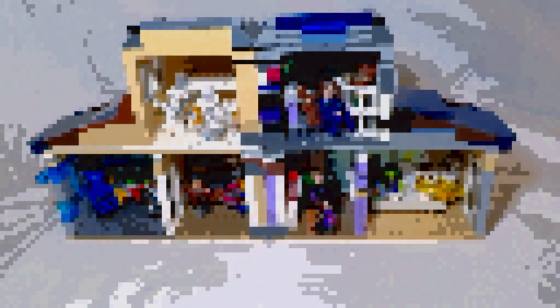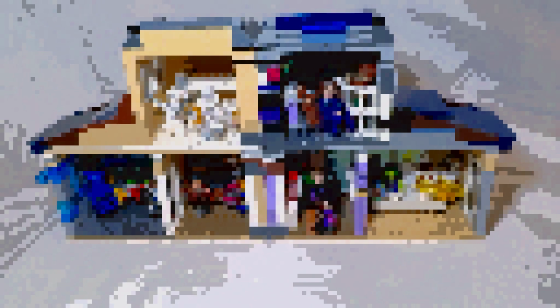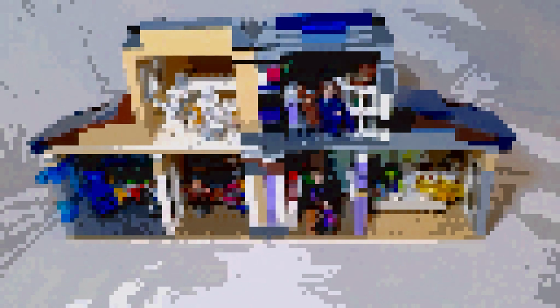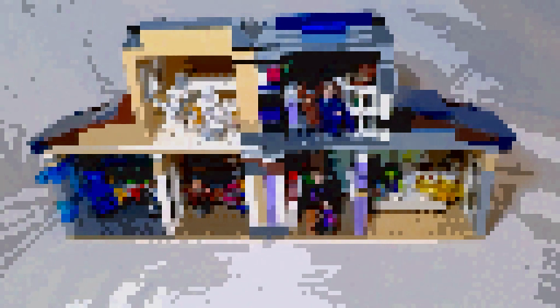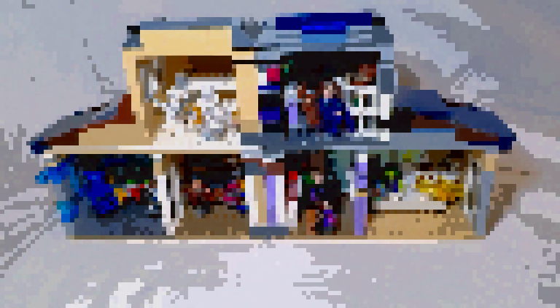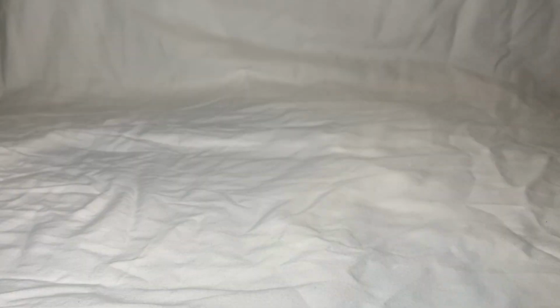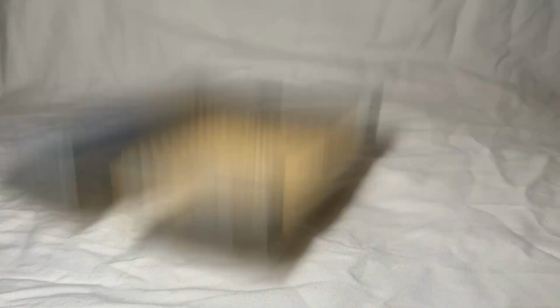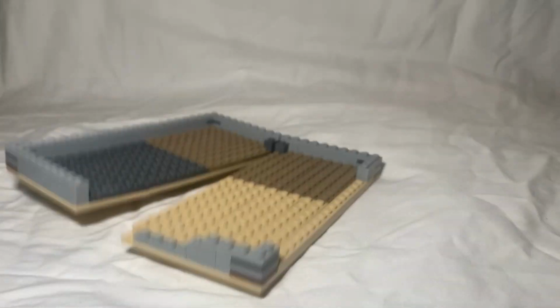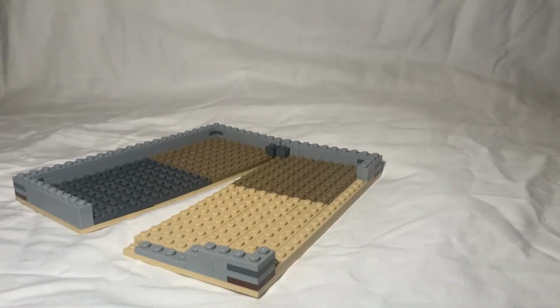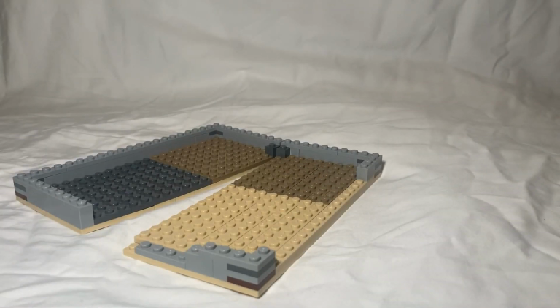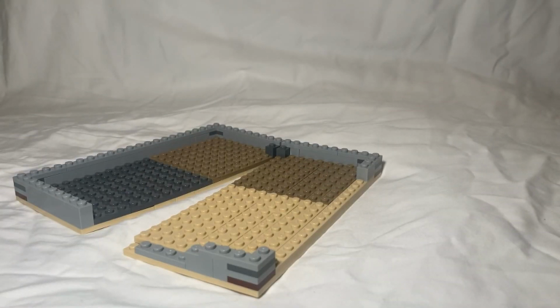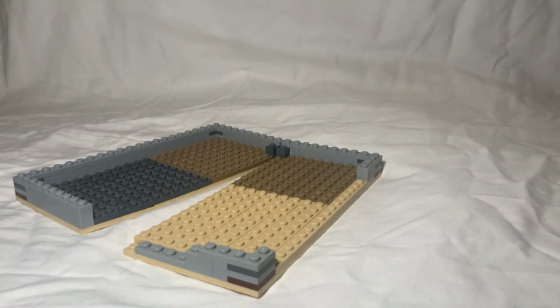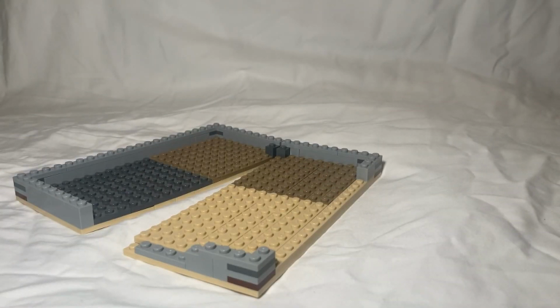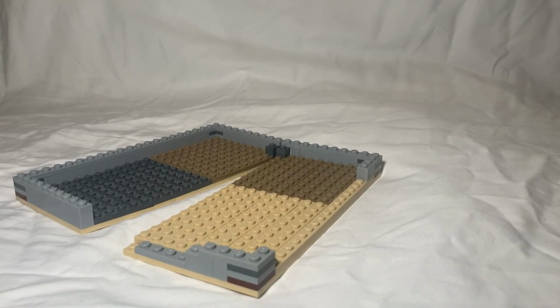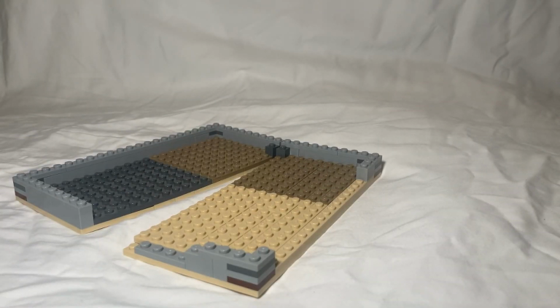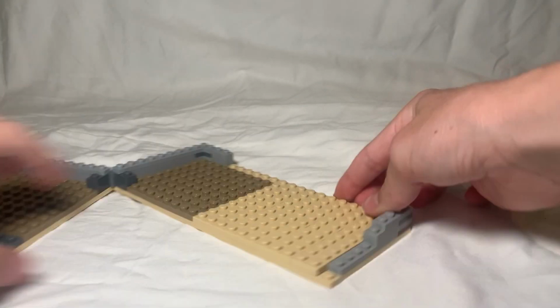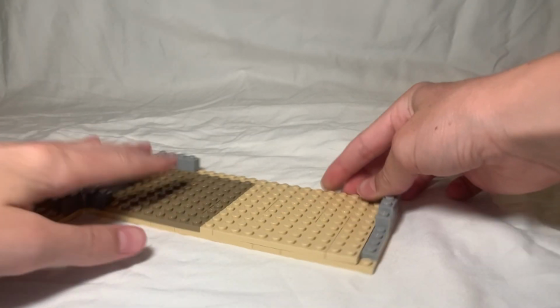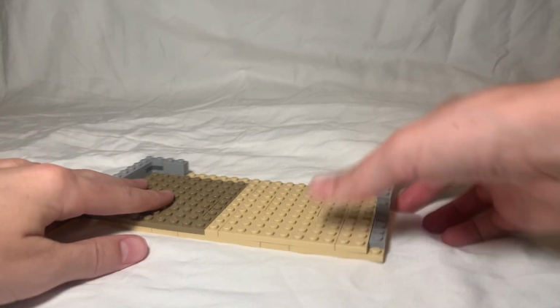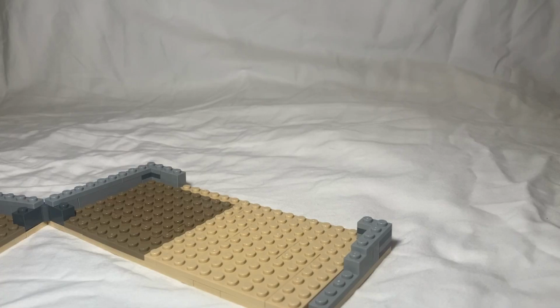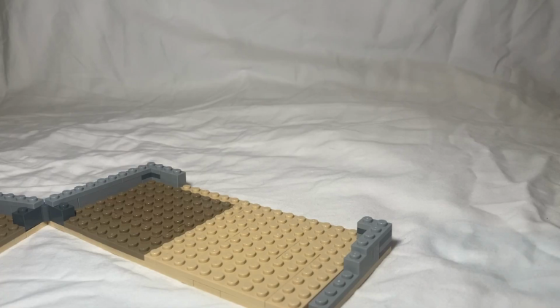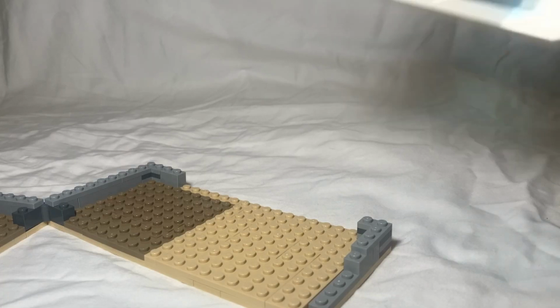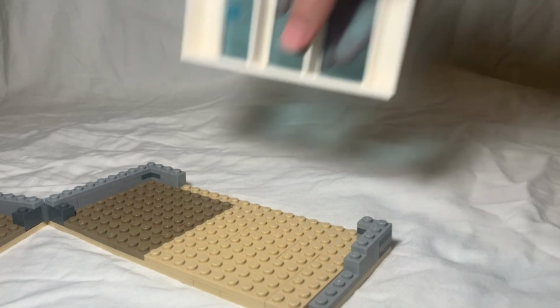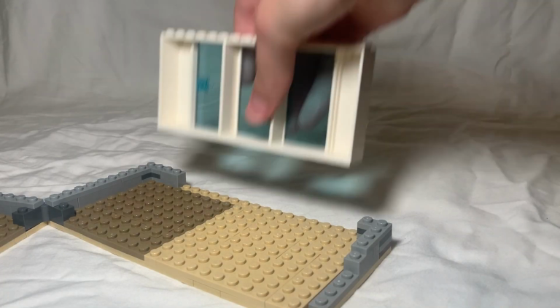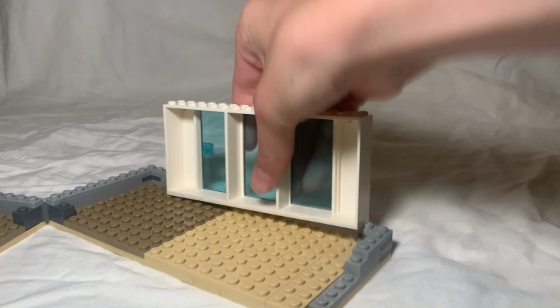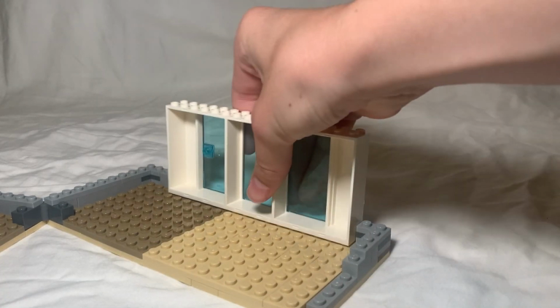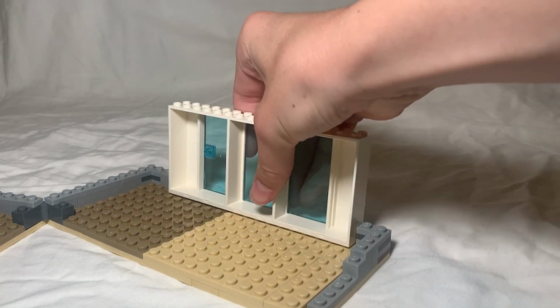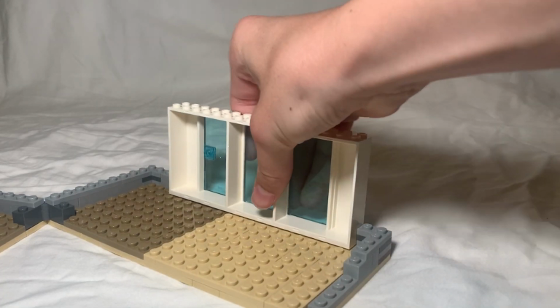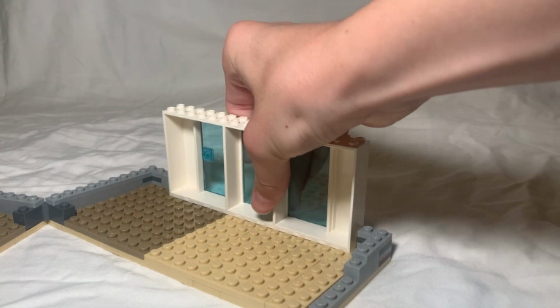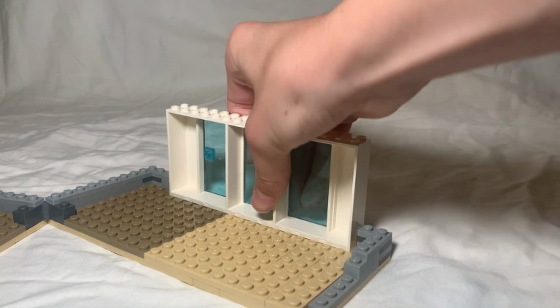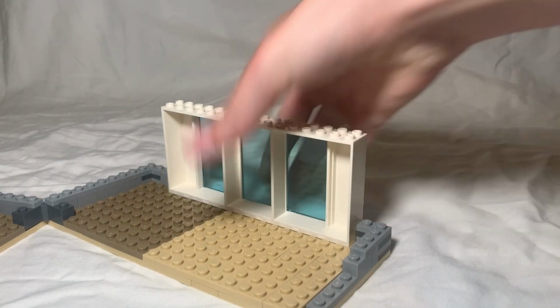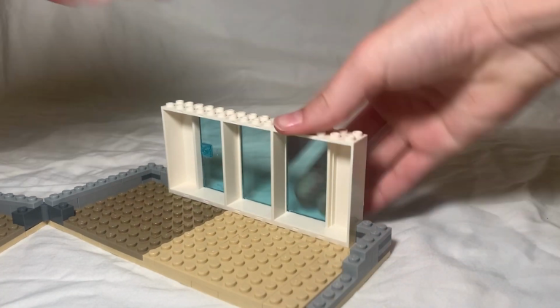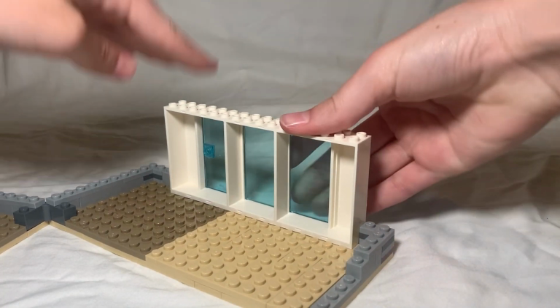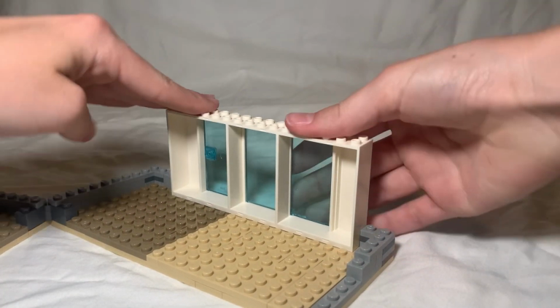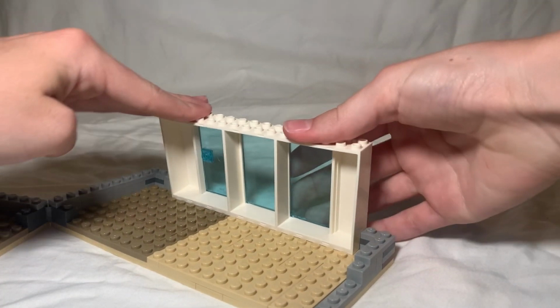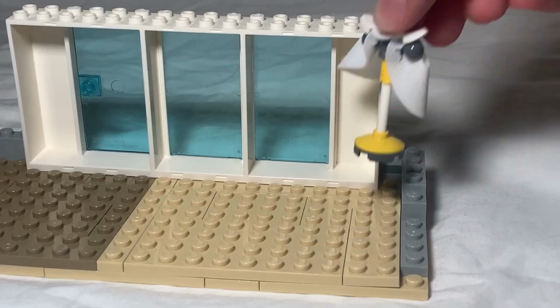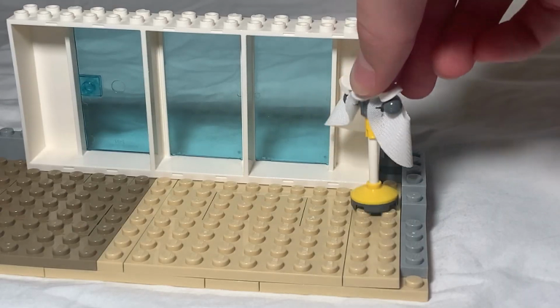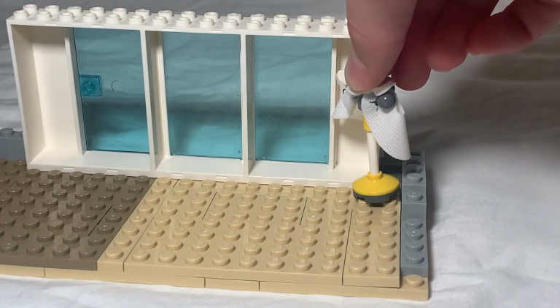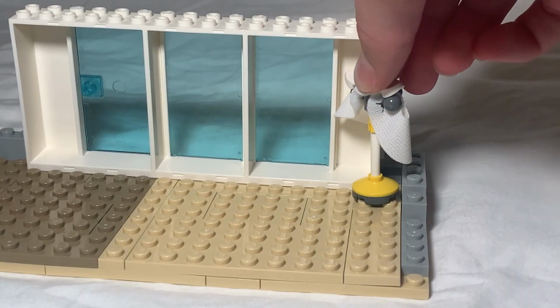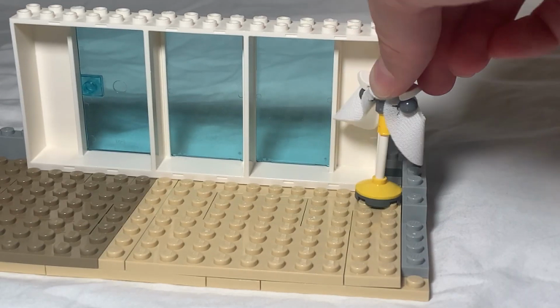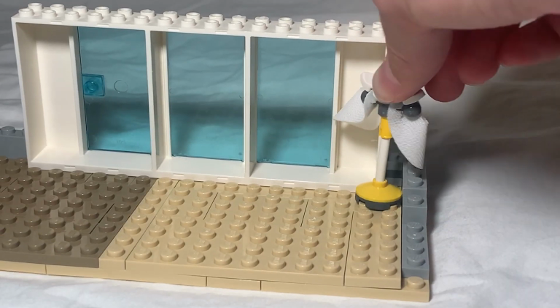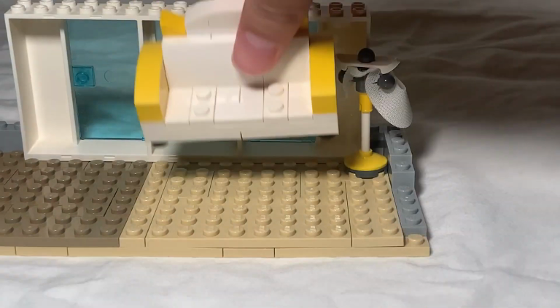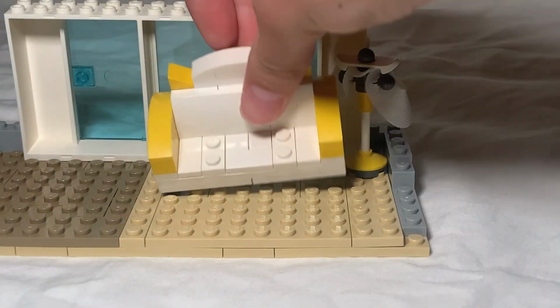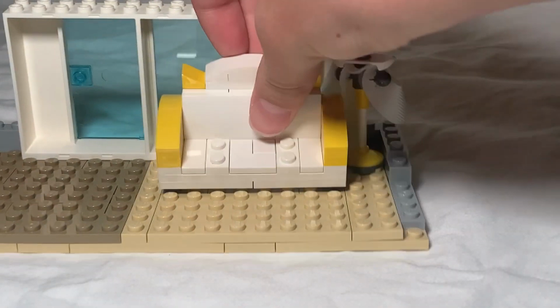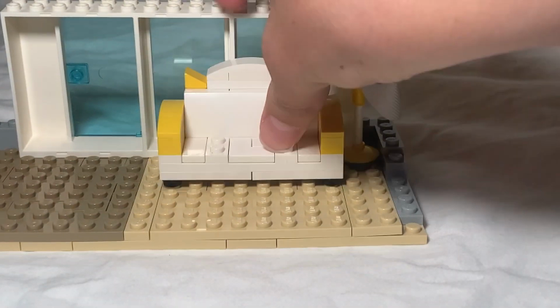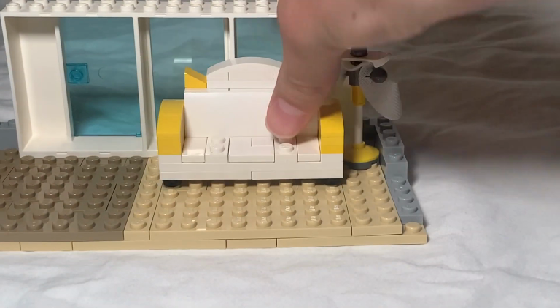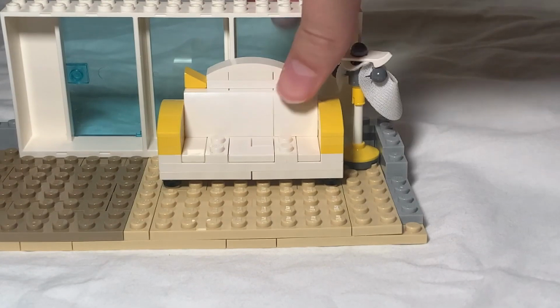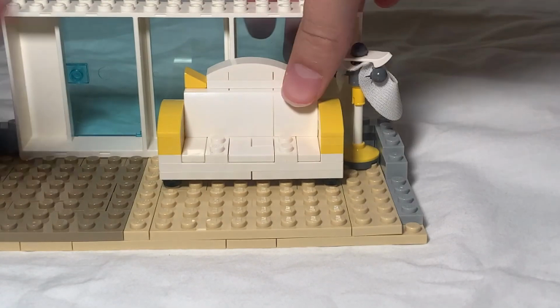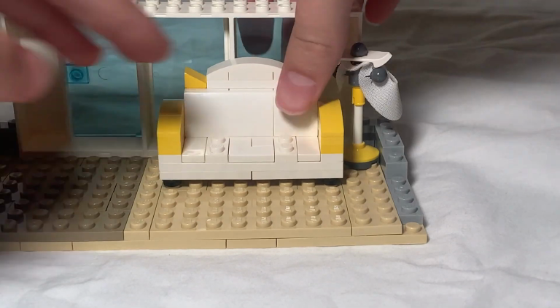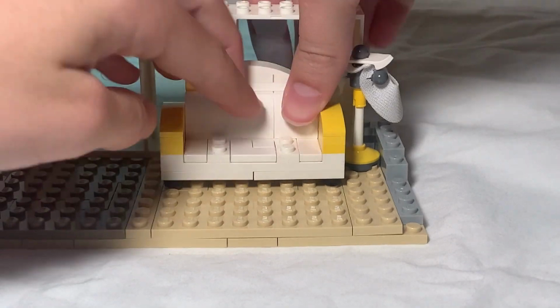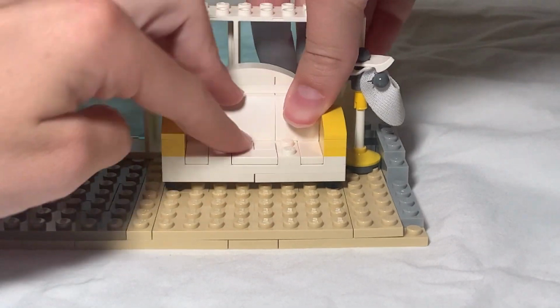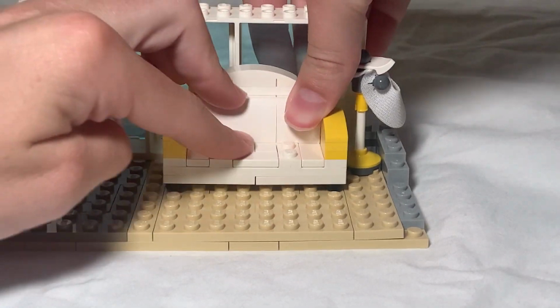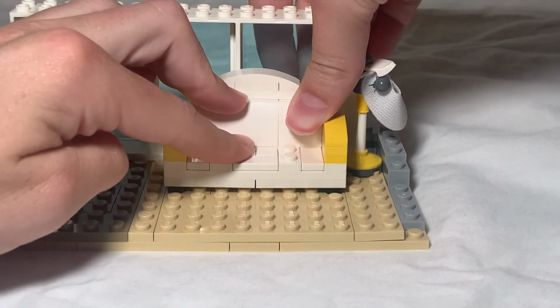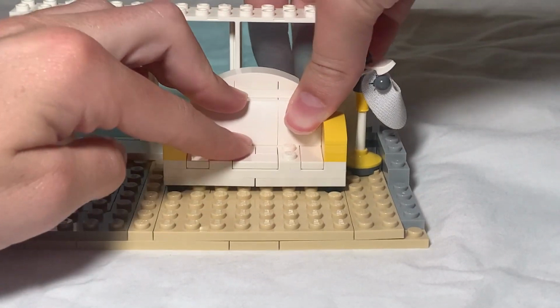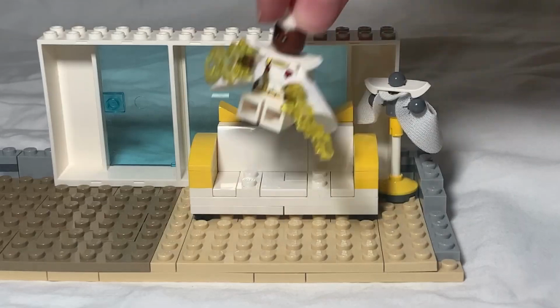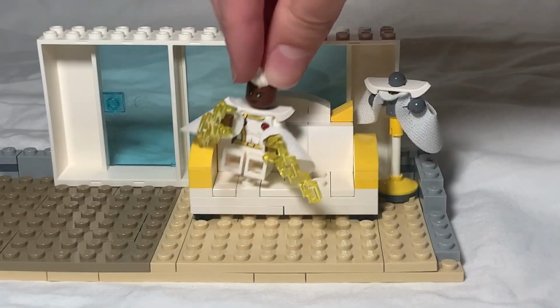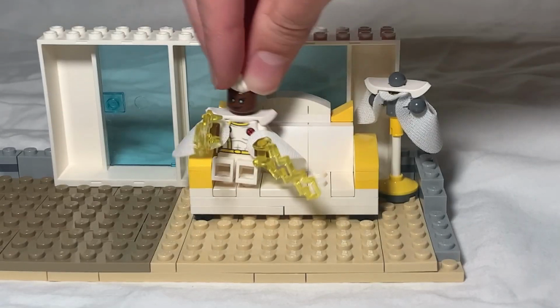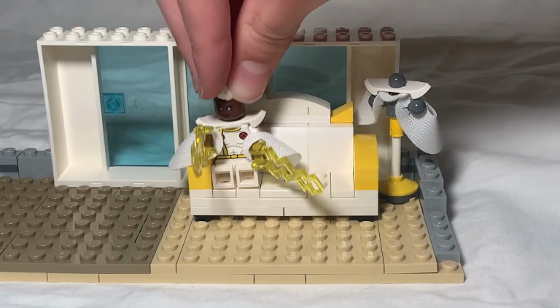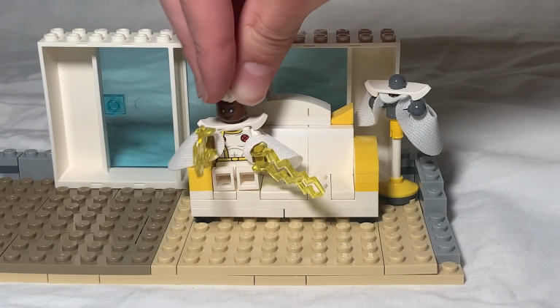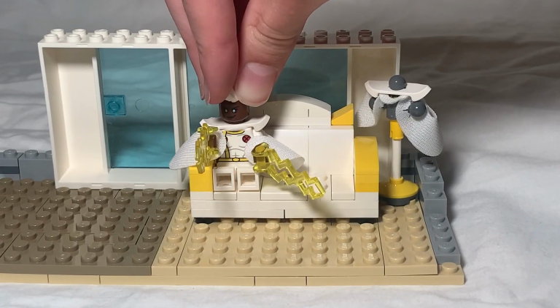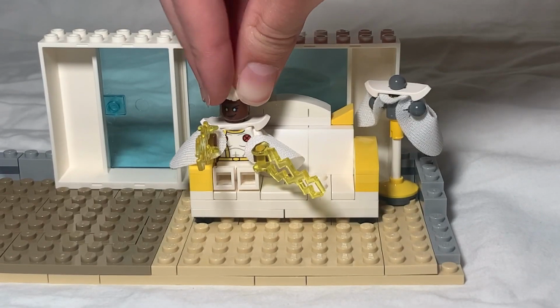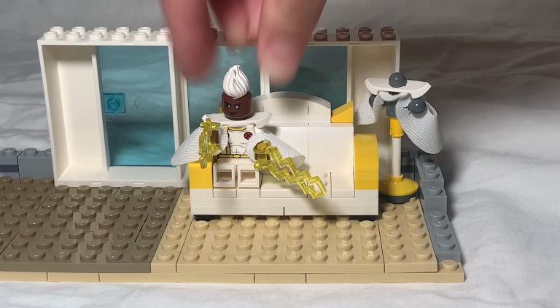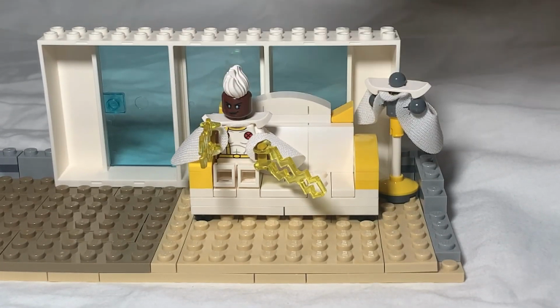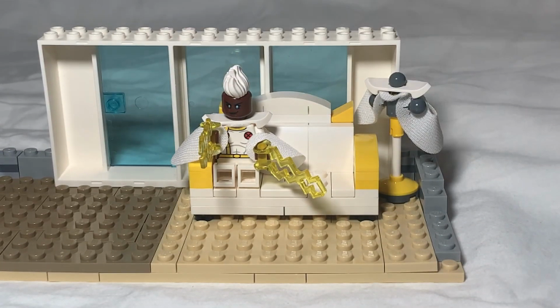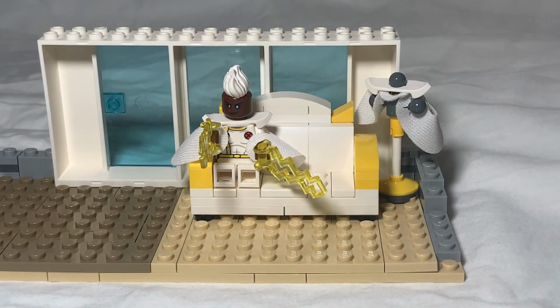We're going to start by taking this base I pre-built and add on a huge window. Then I can add a clothes rack and a couch for the first figure, which is Storm from the X-Men.